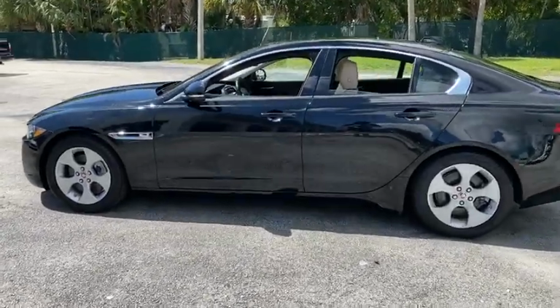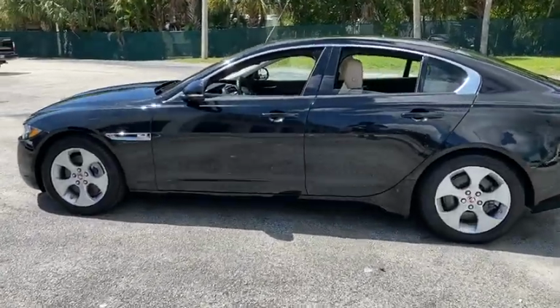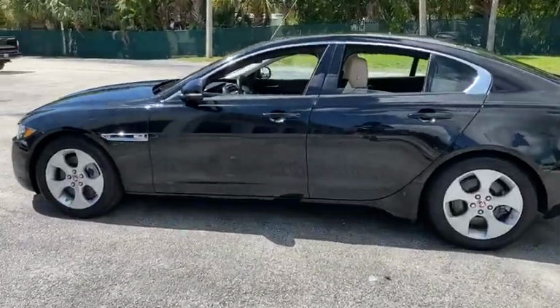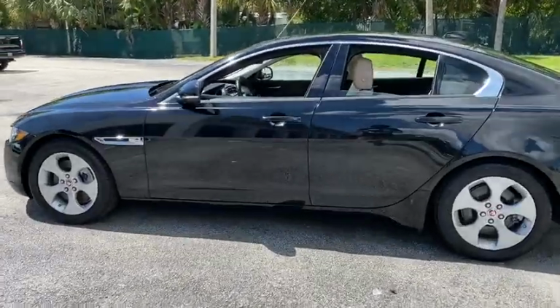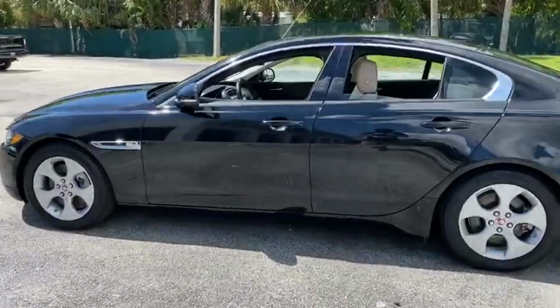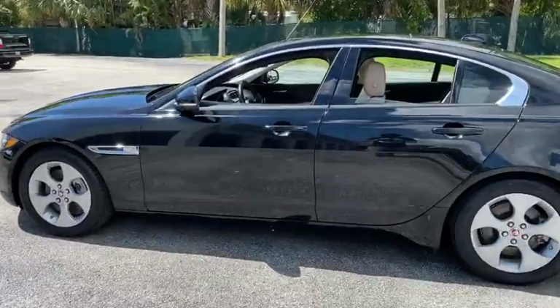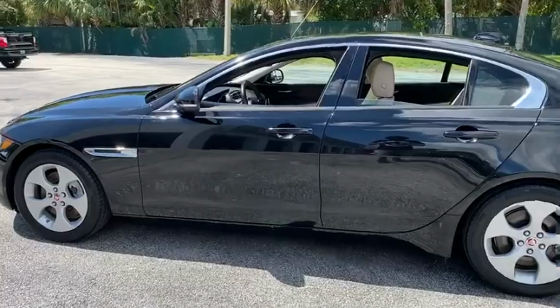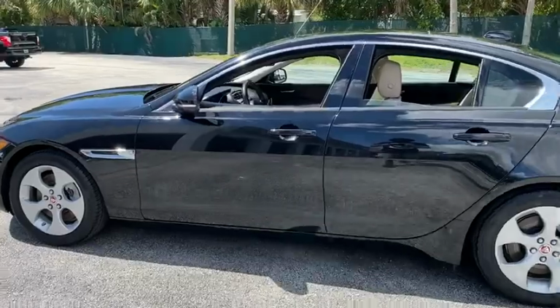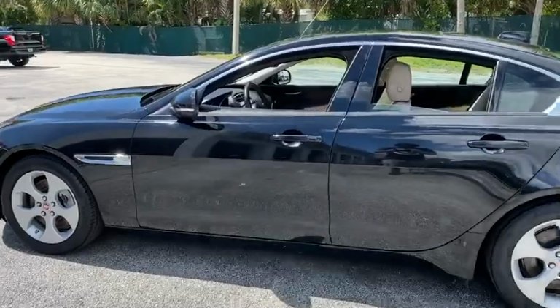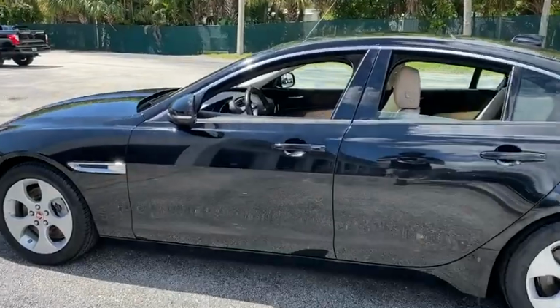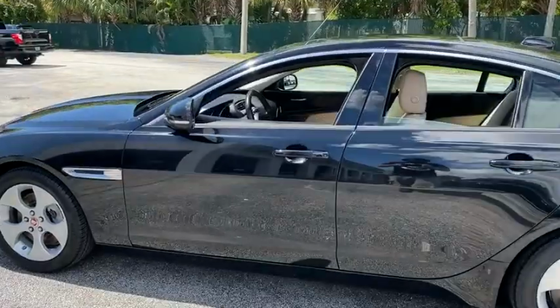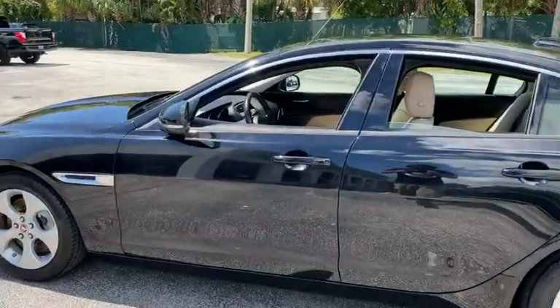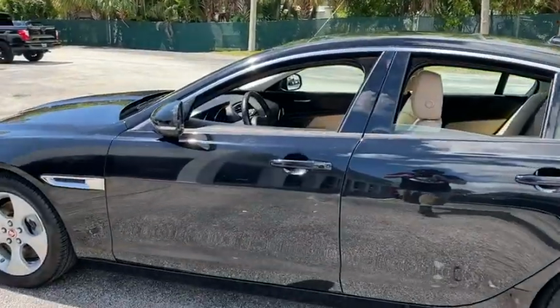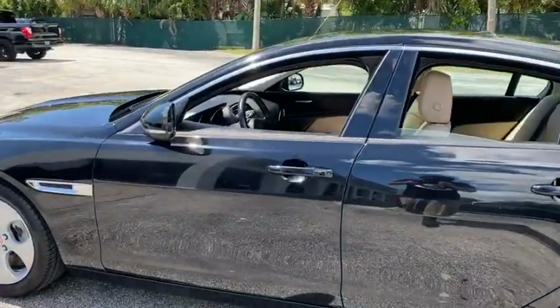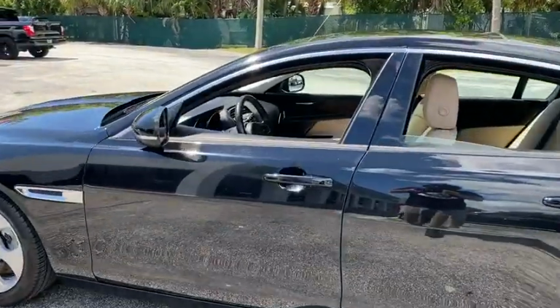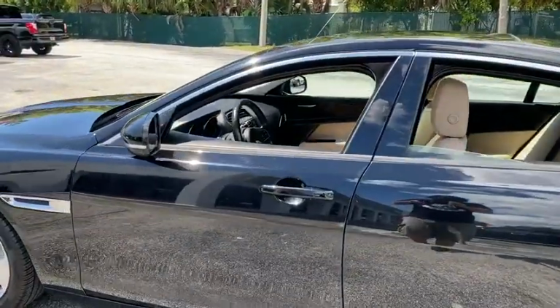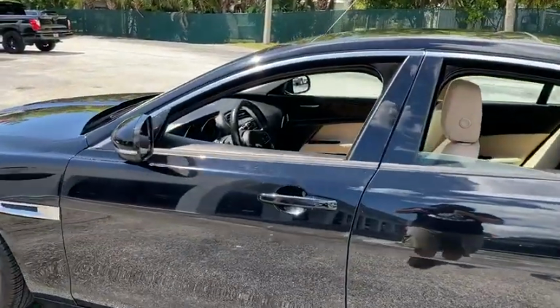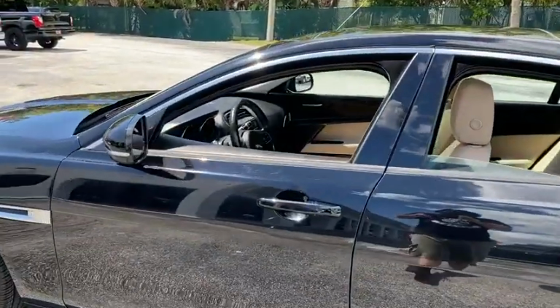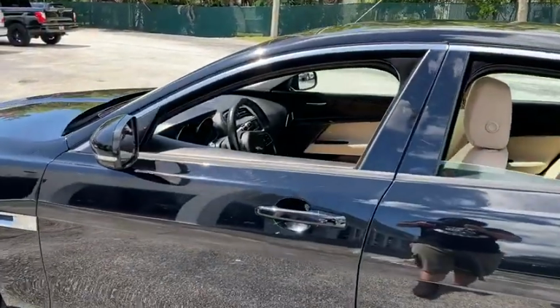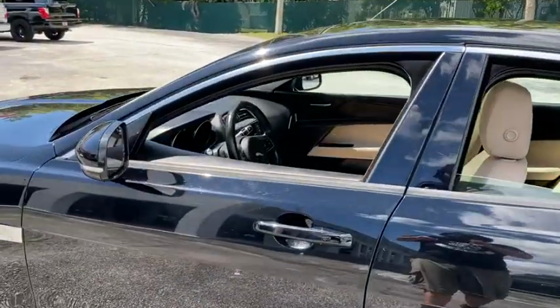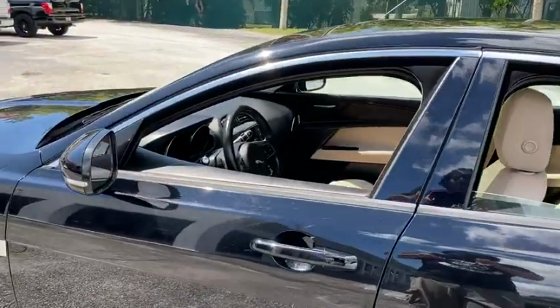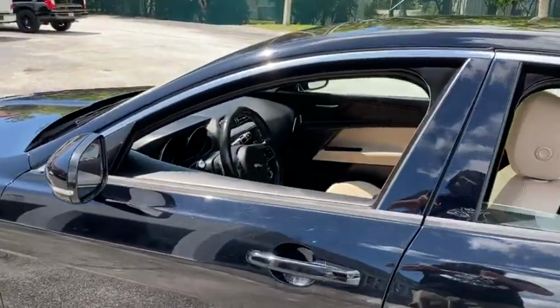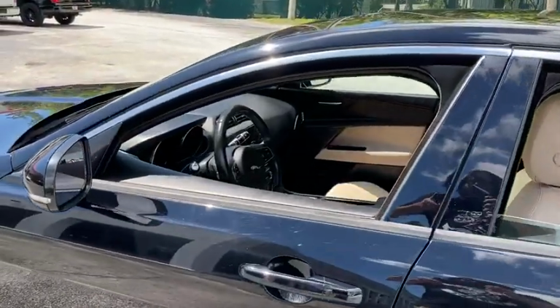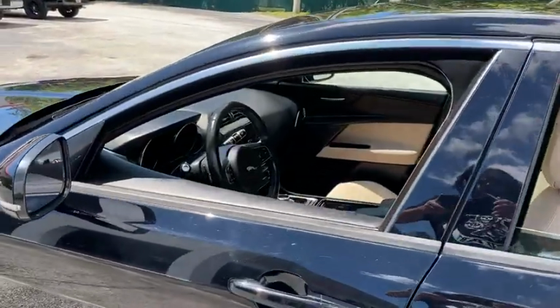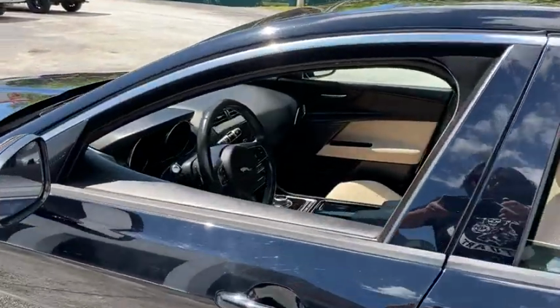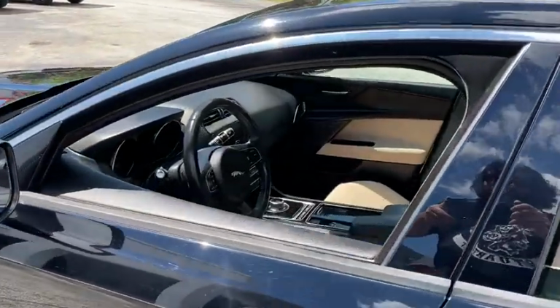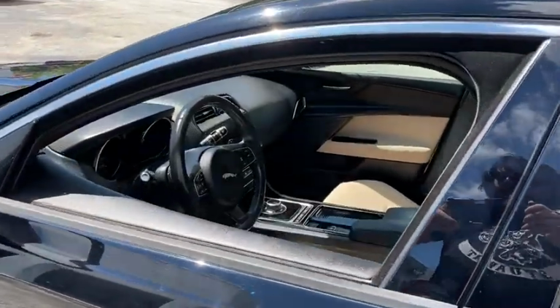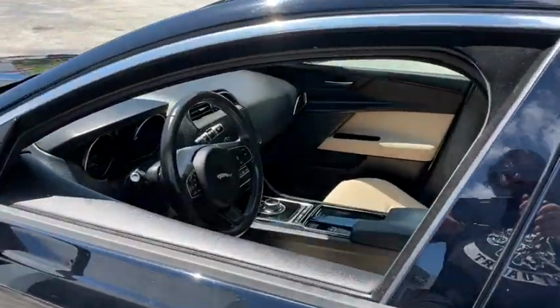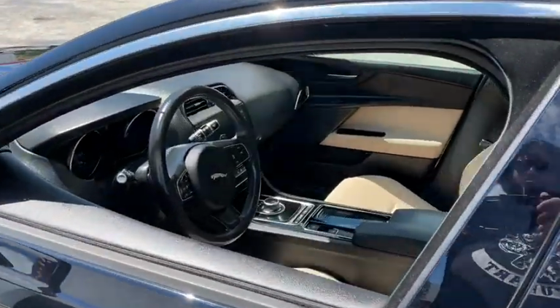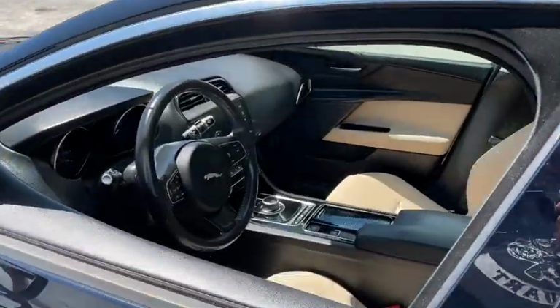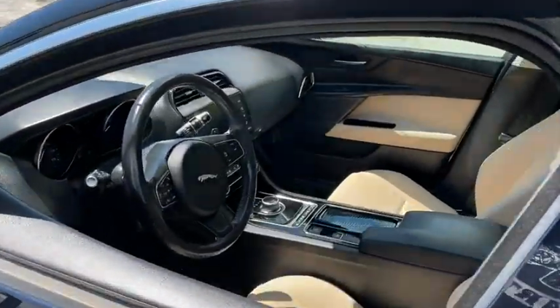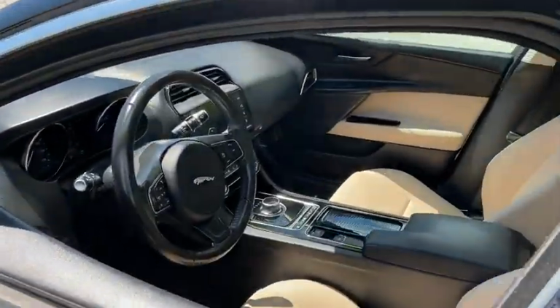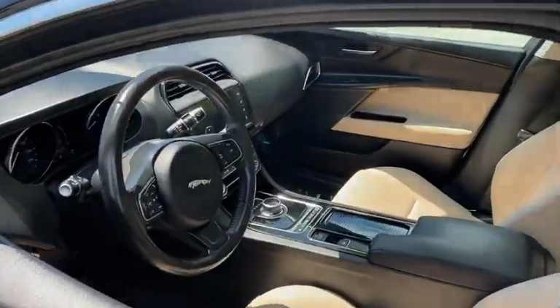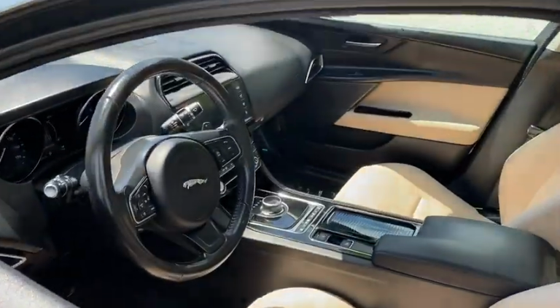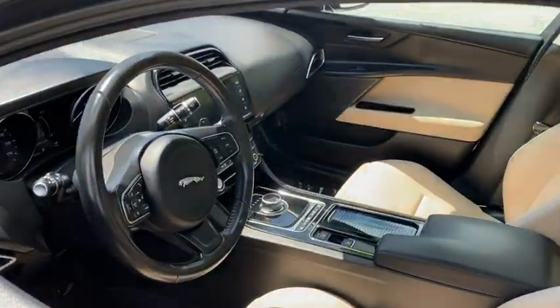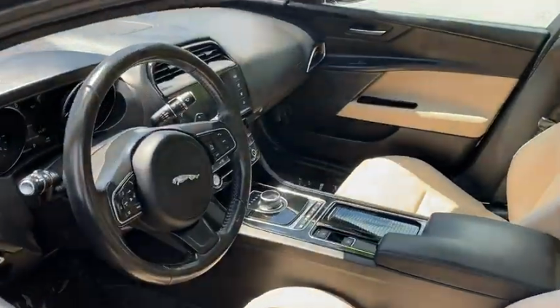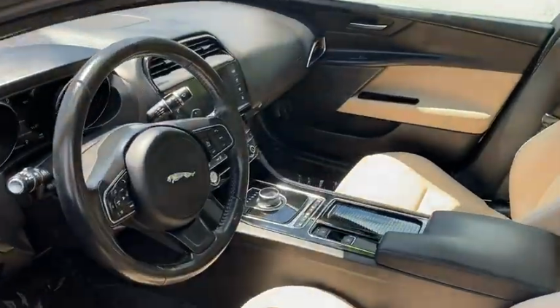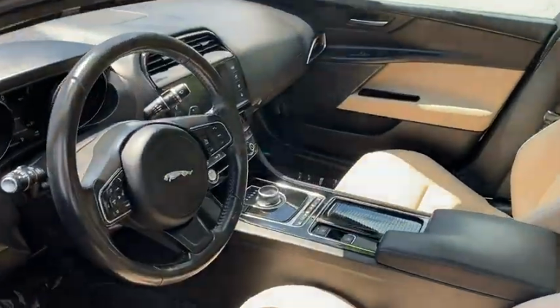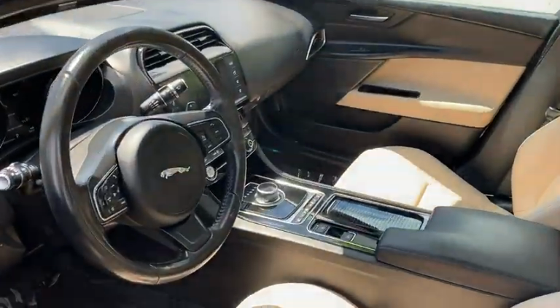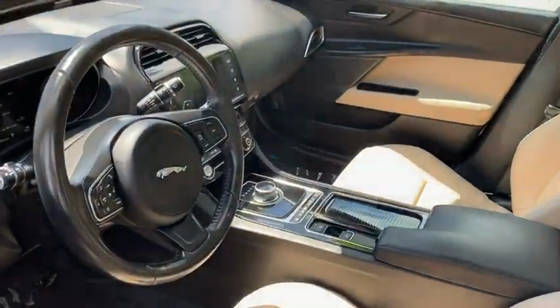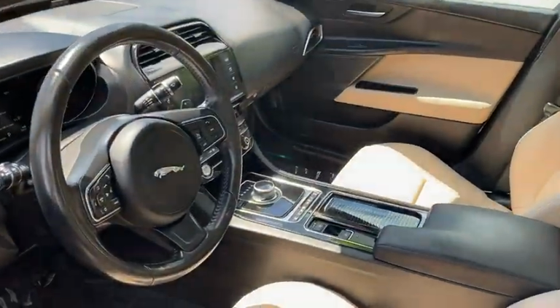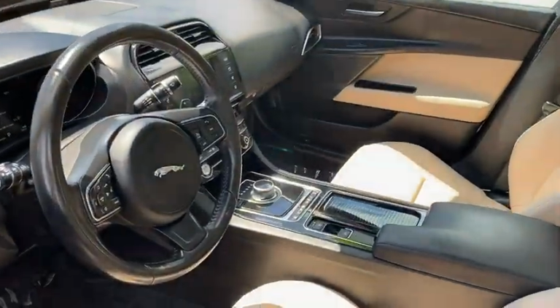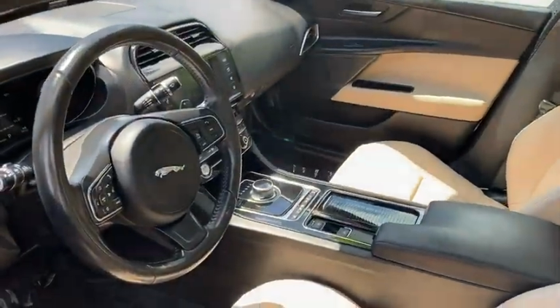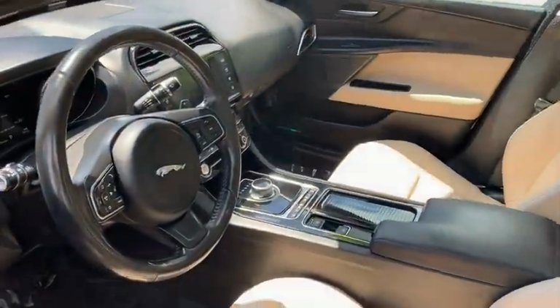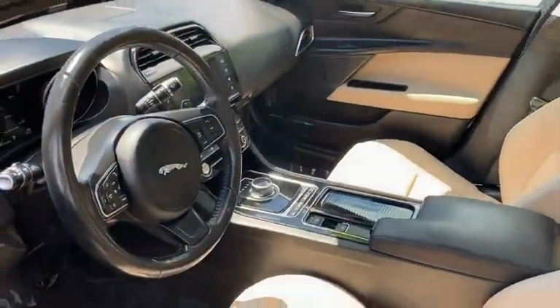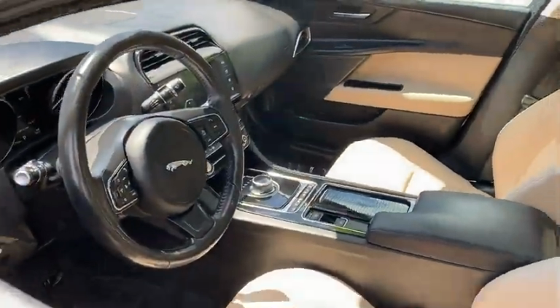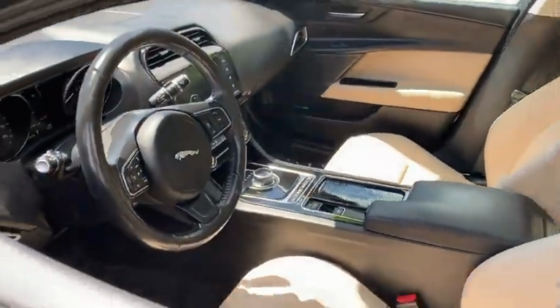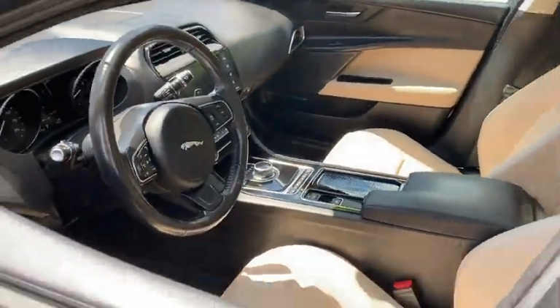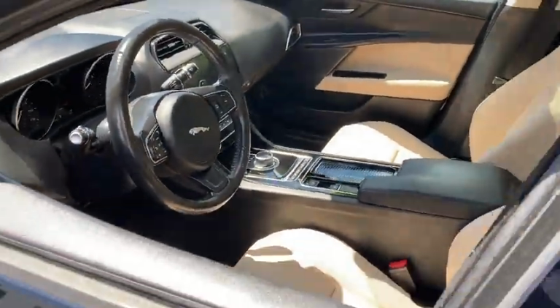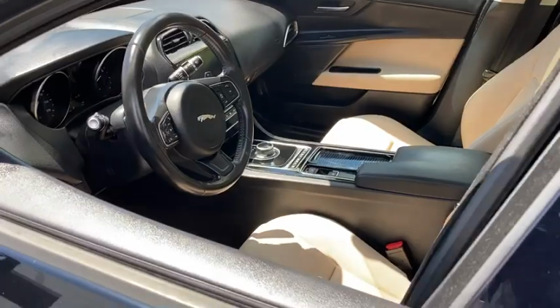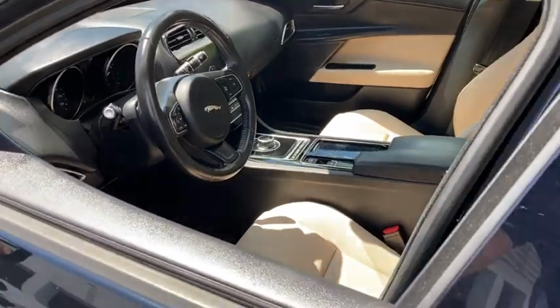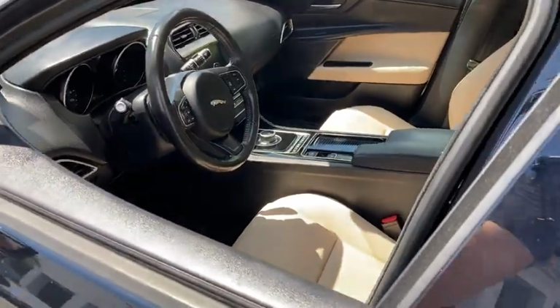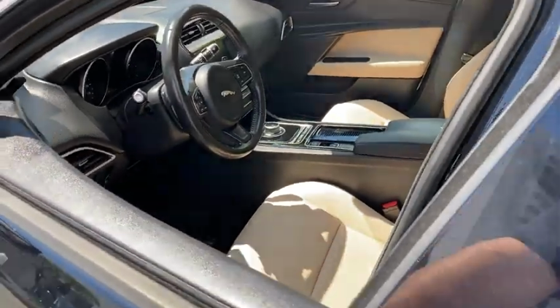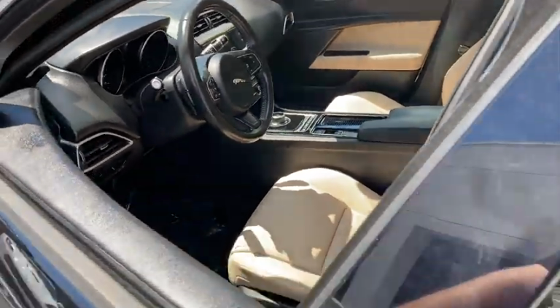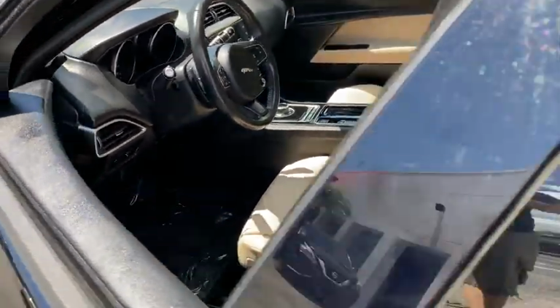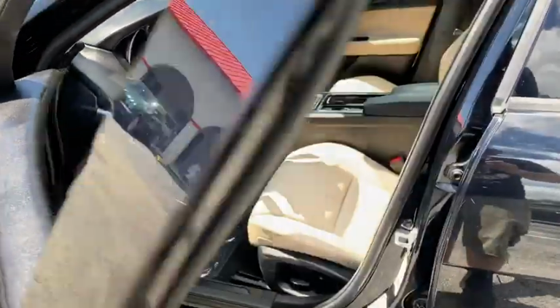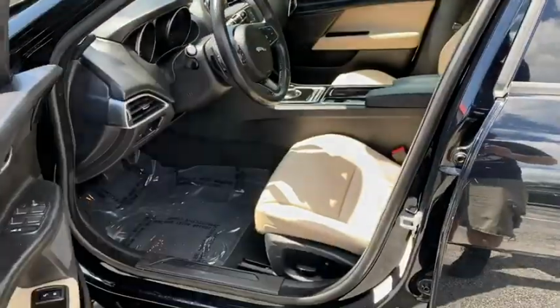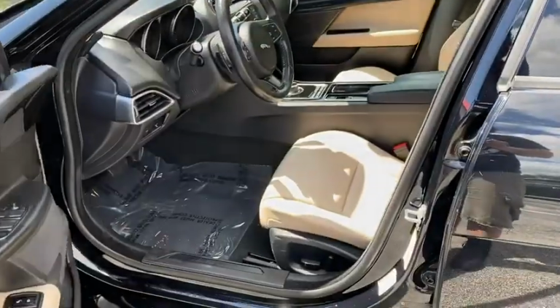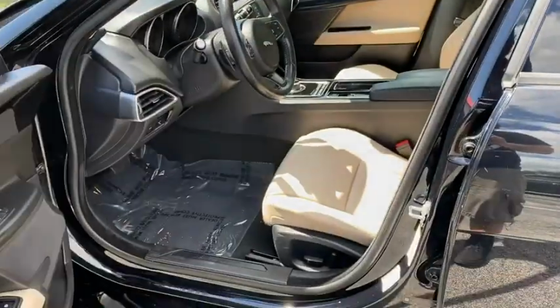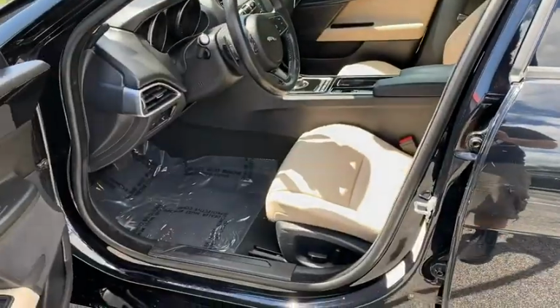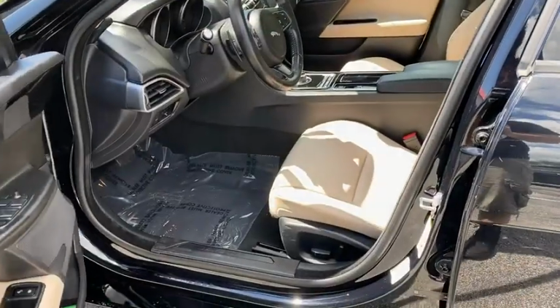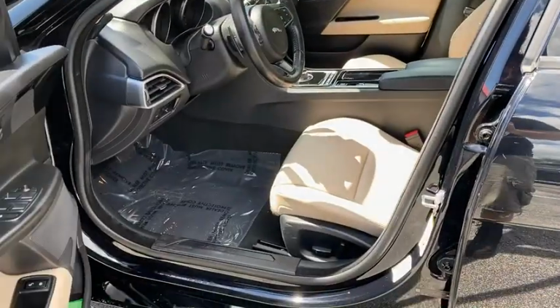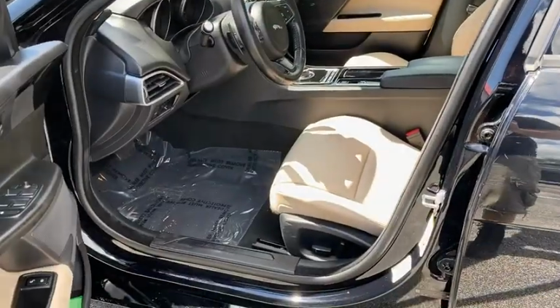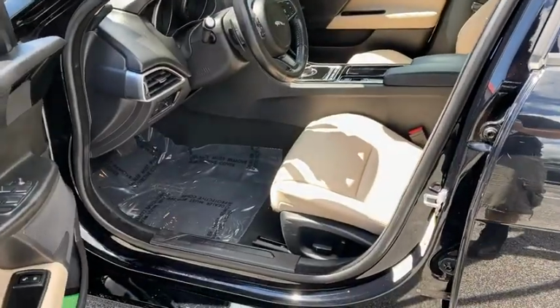This vehicle has less than 35,000 miles. Here are some of this vehicle's great options: steering wheel audio control,